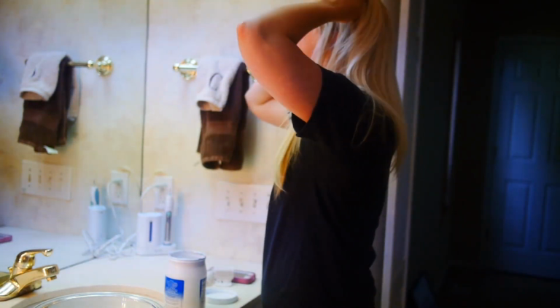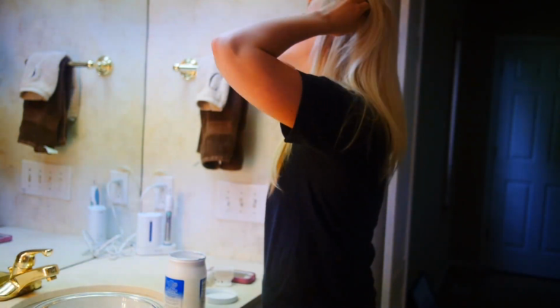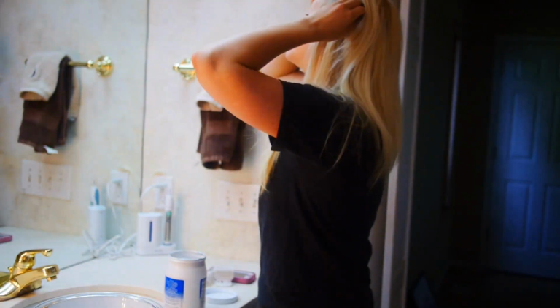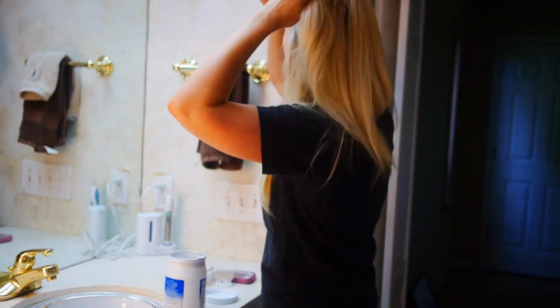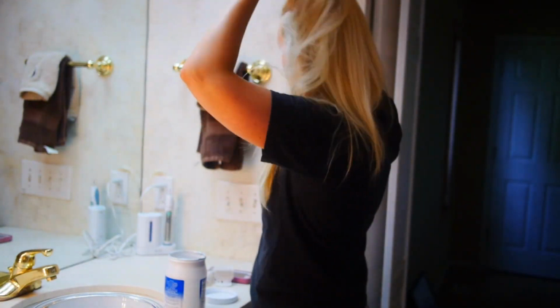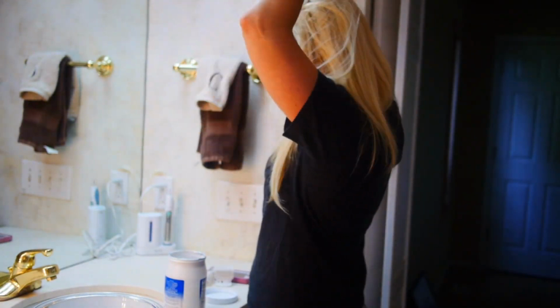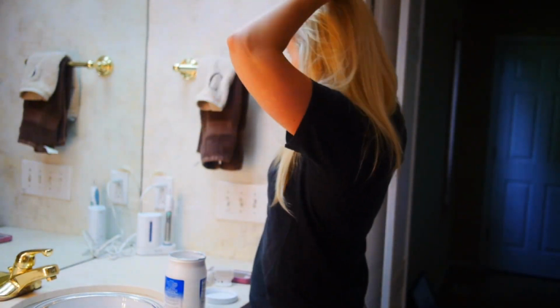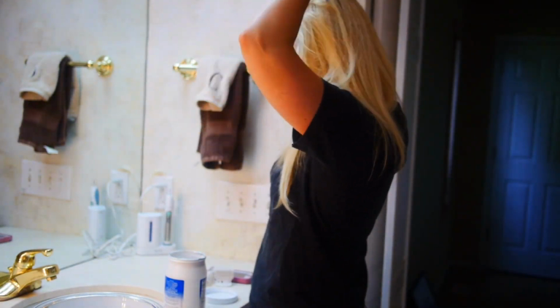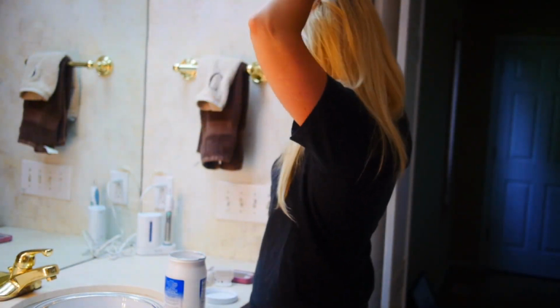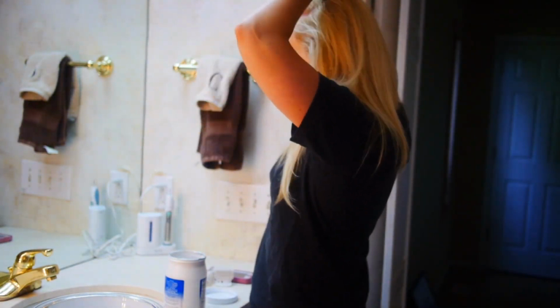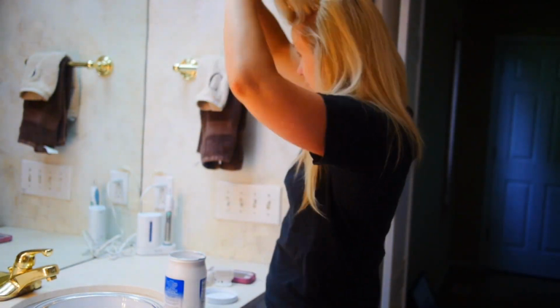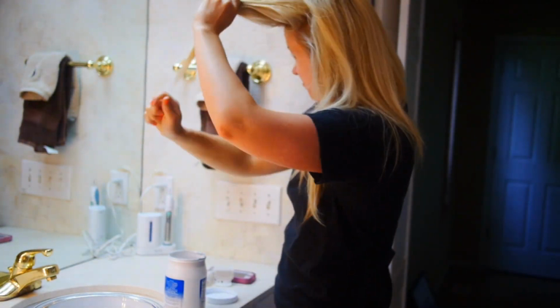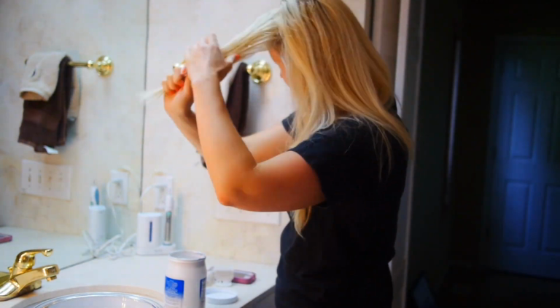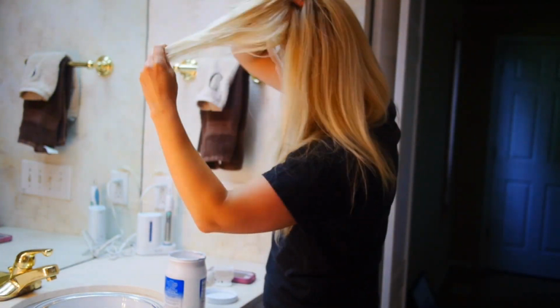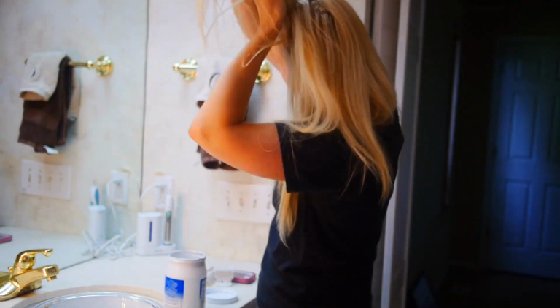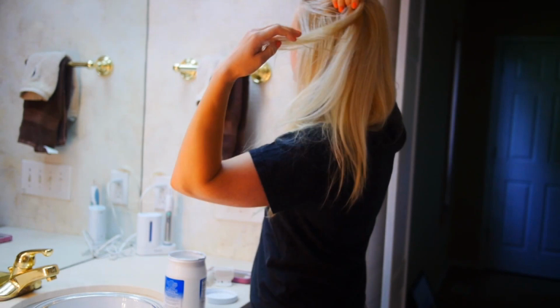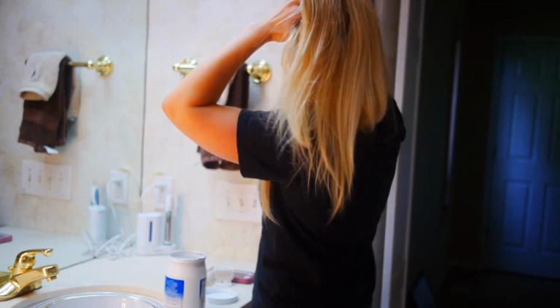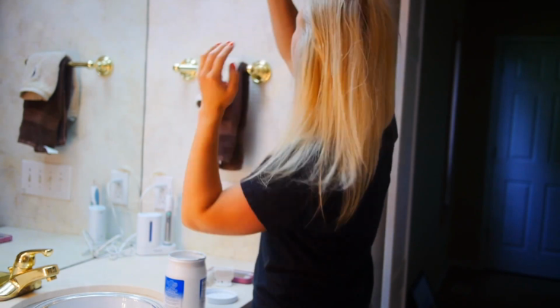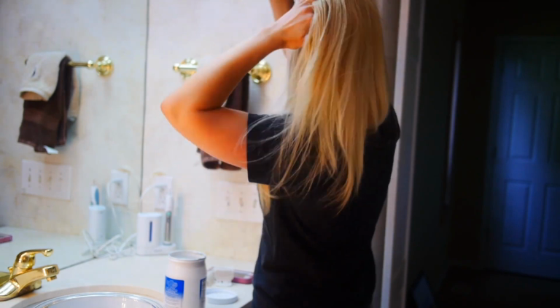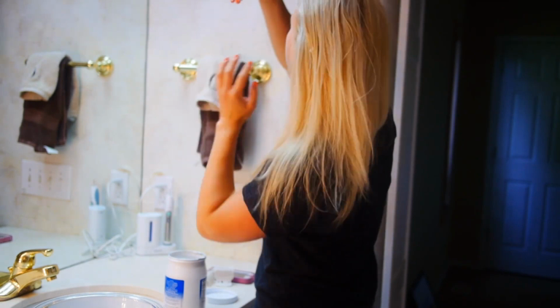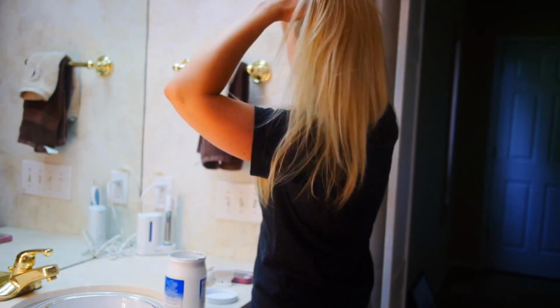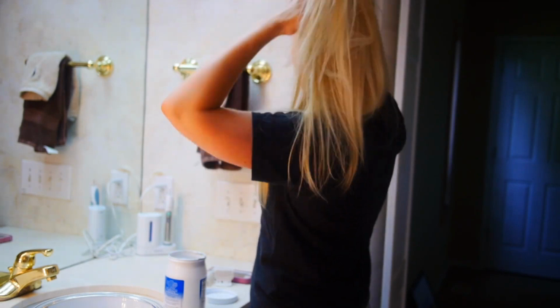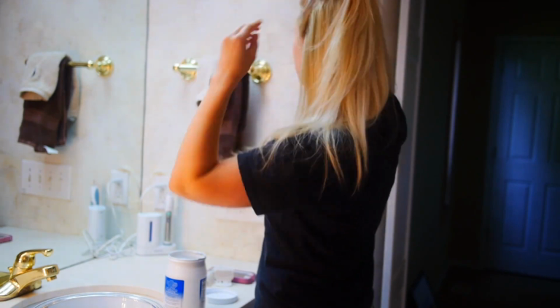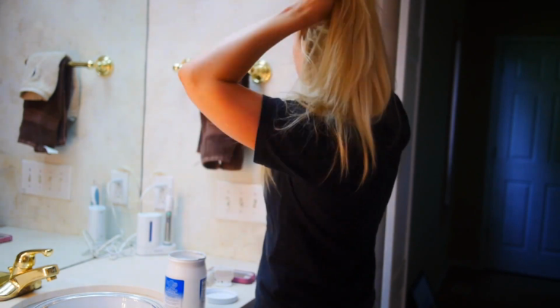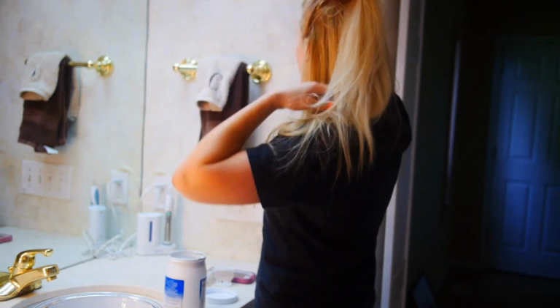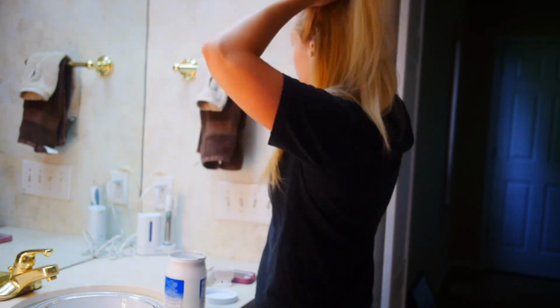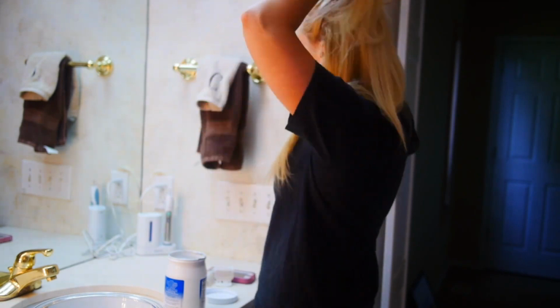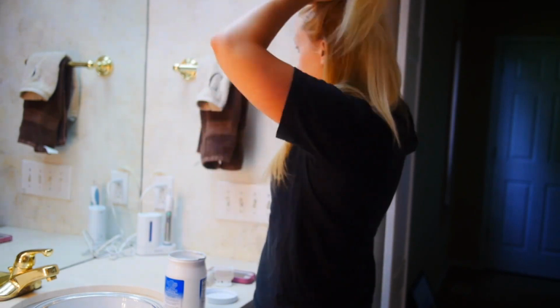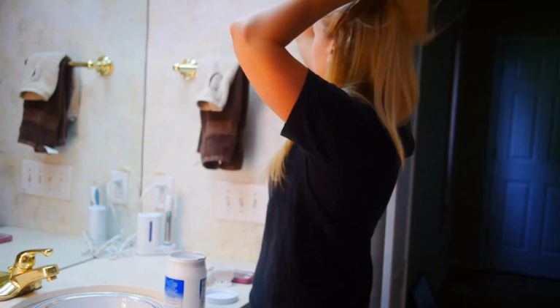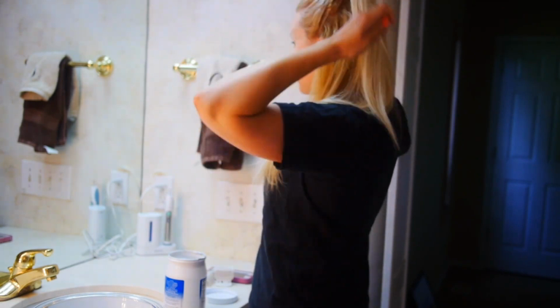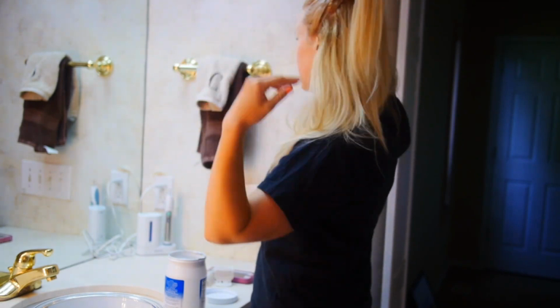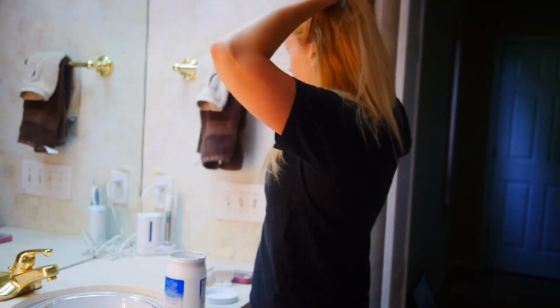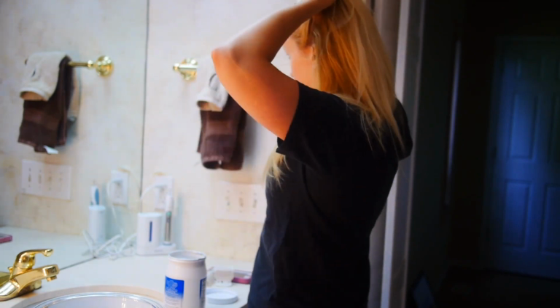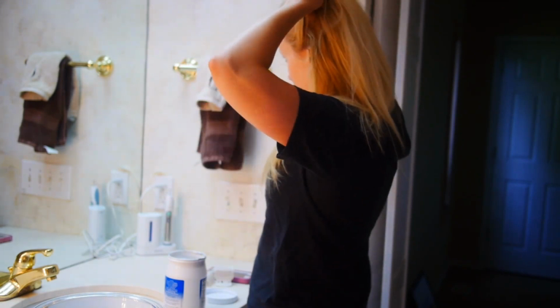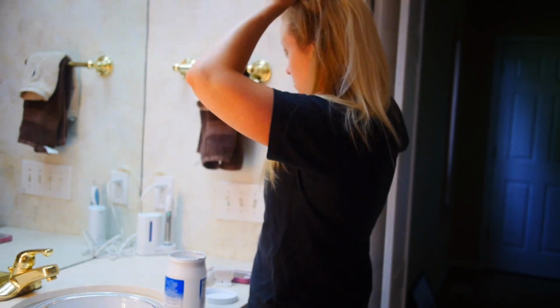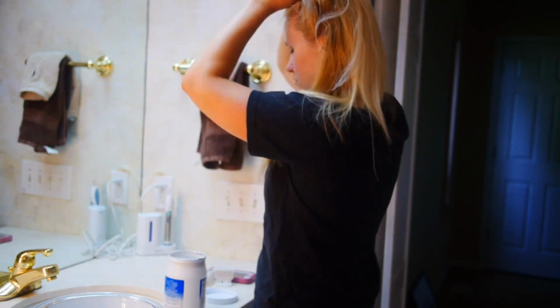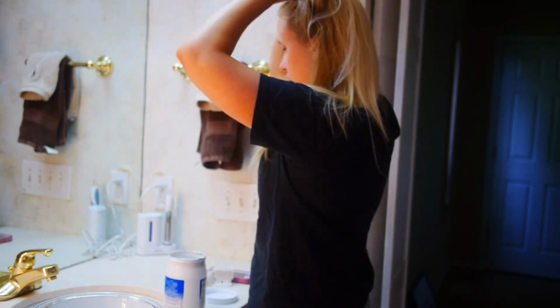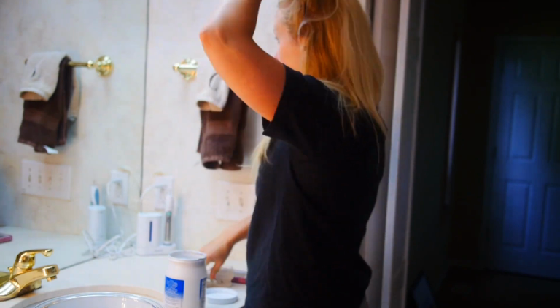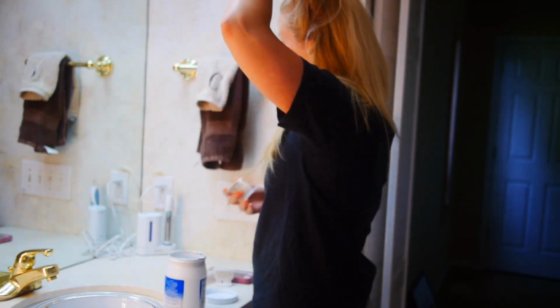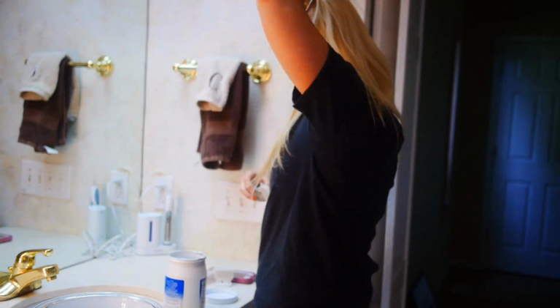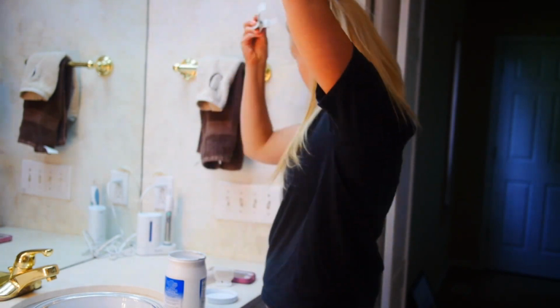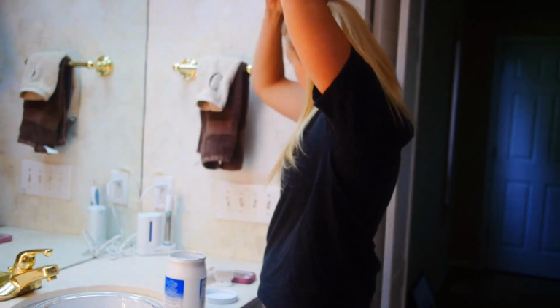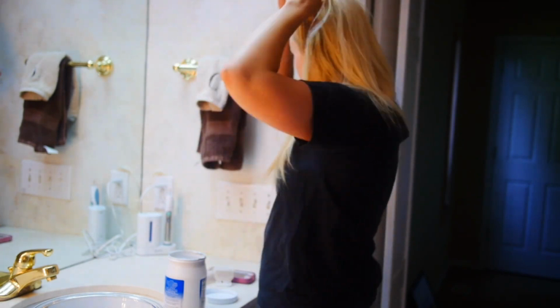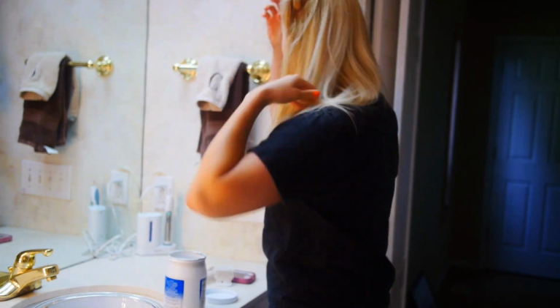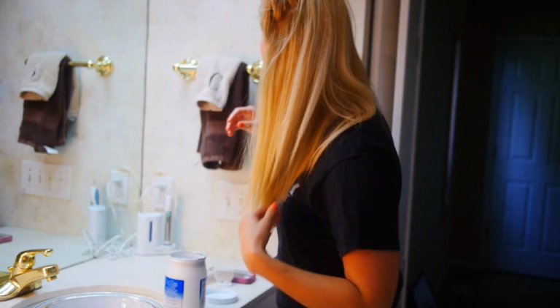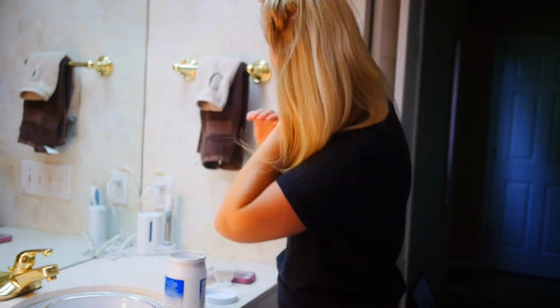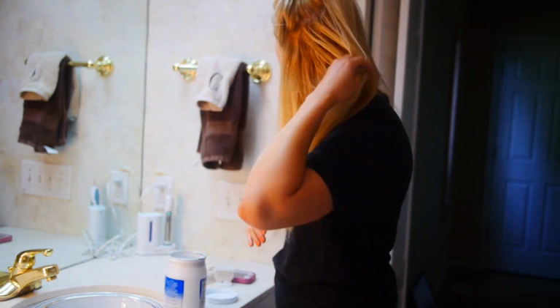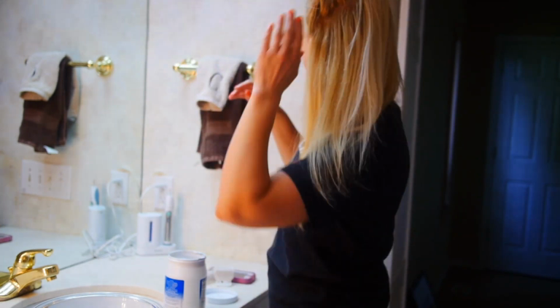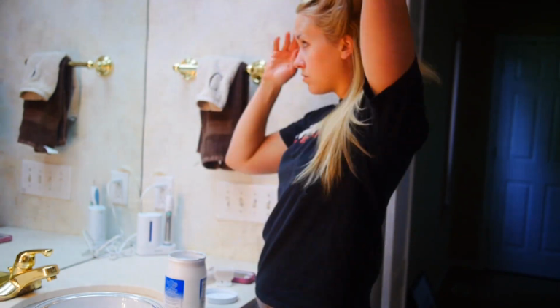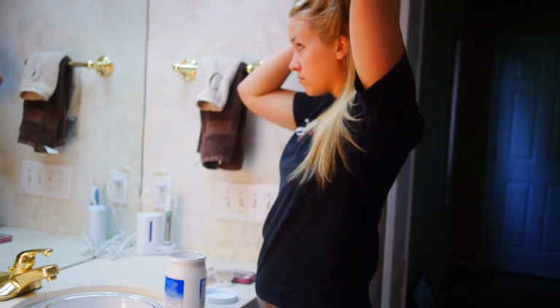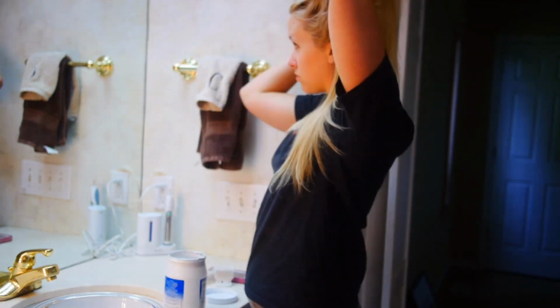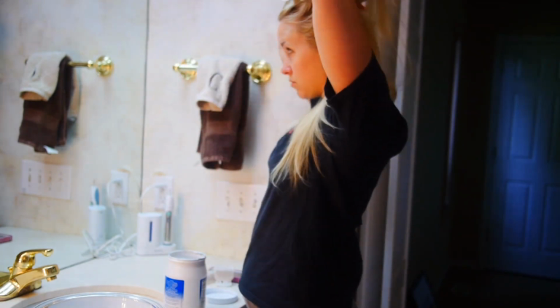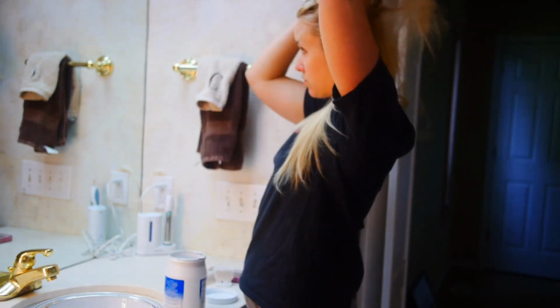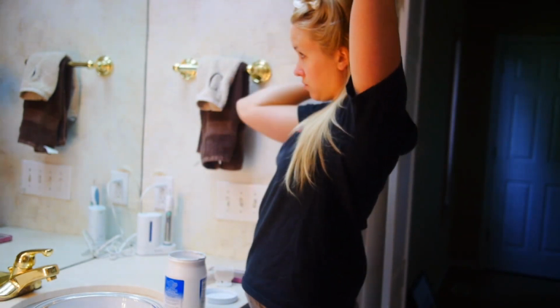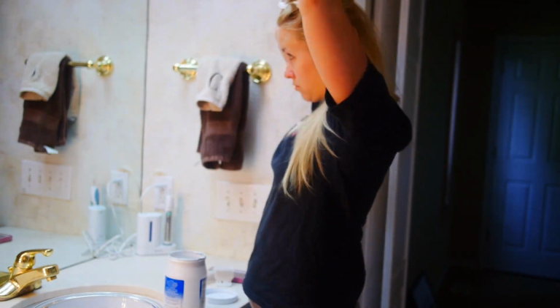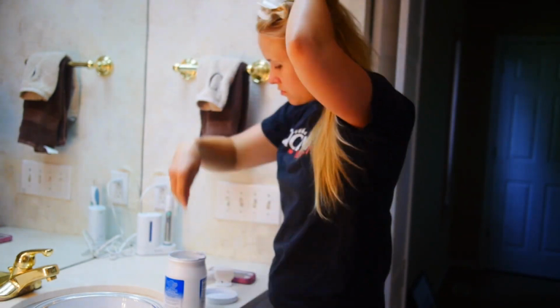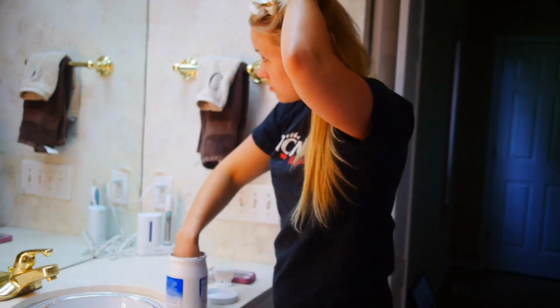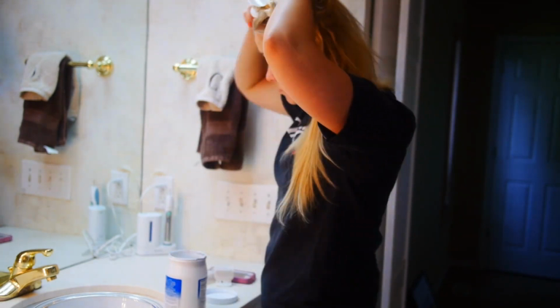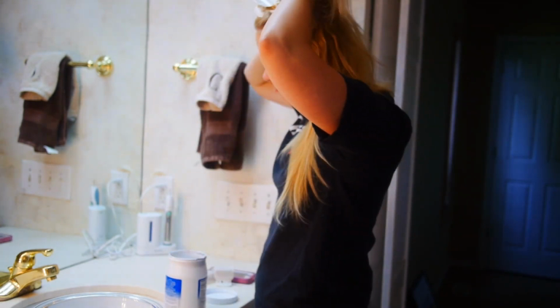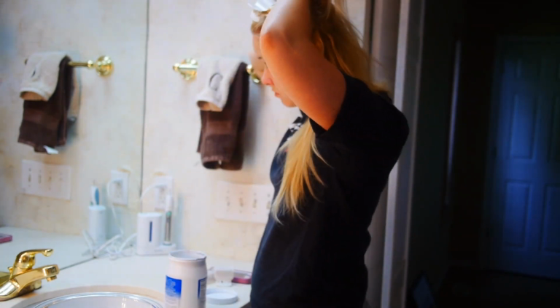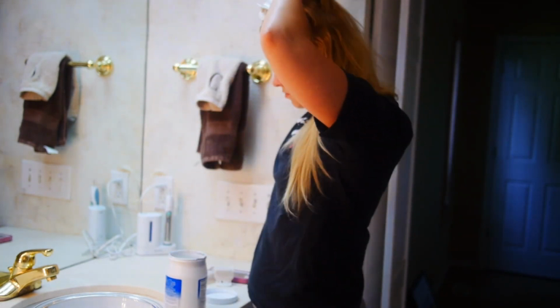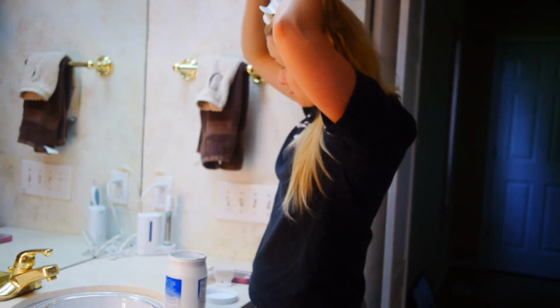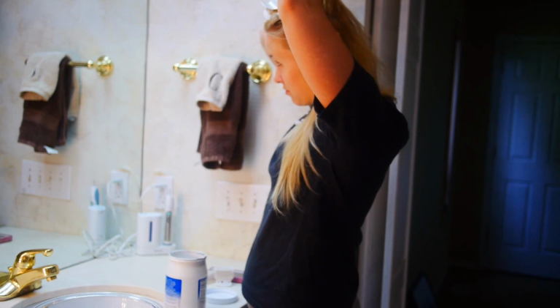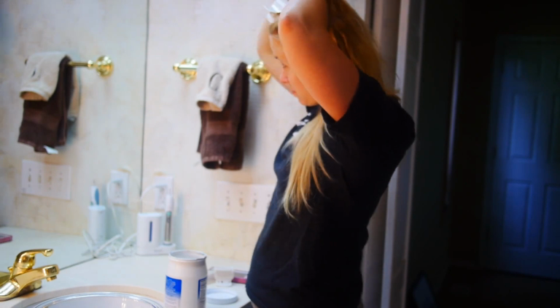And then I put coconut oil all over my forehead and the hair that I didn't want dyed, just to make sure that it wouldn't permeate that.